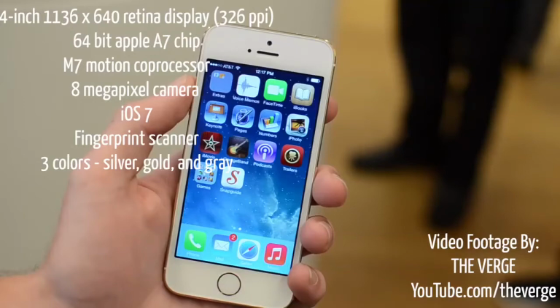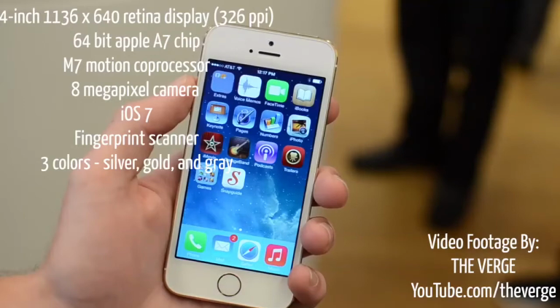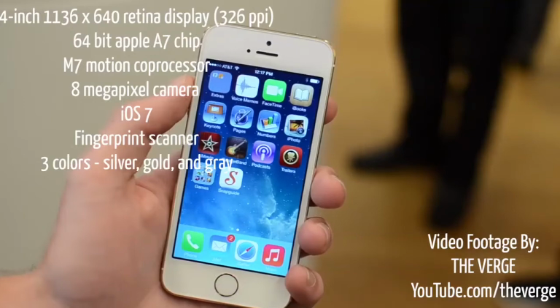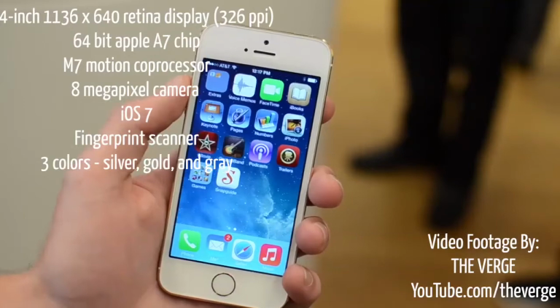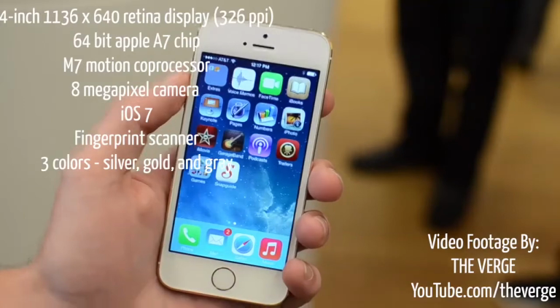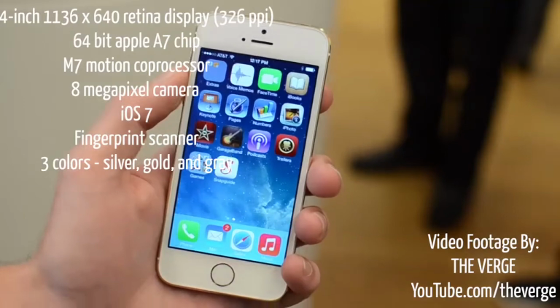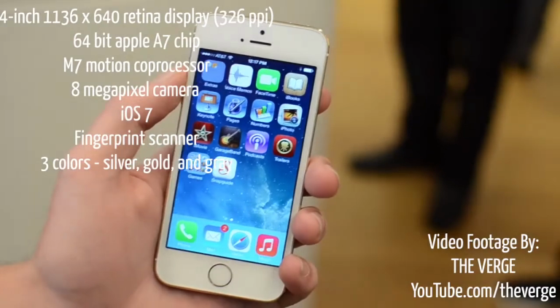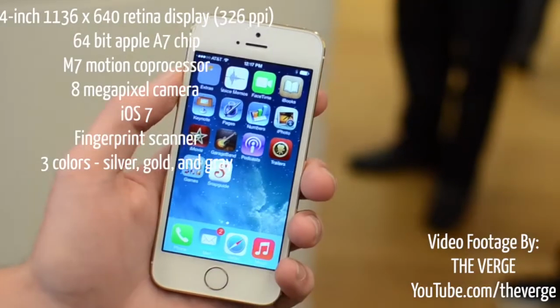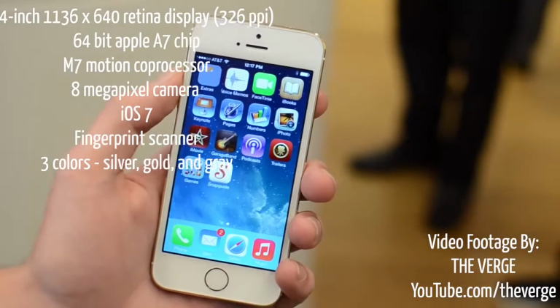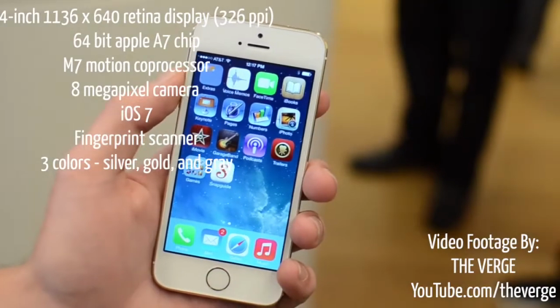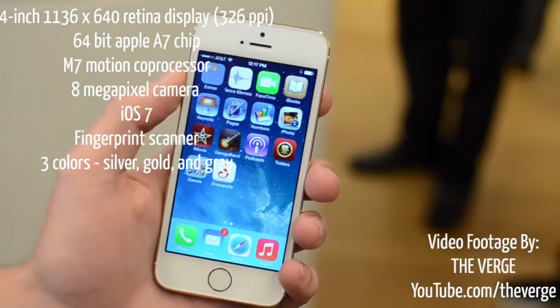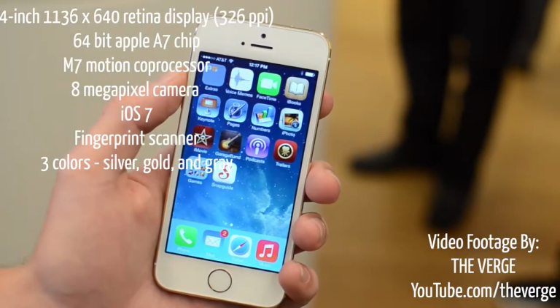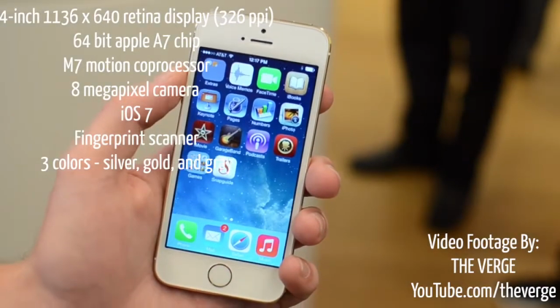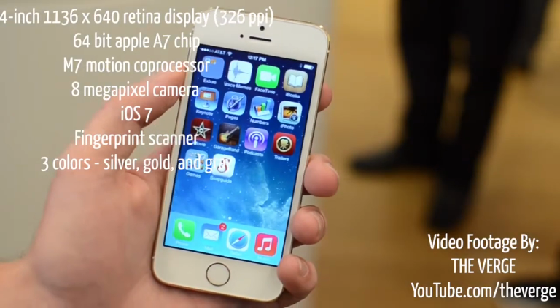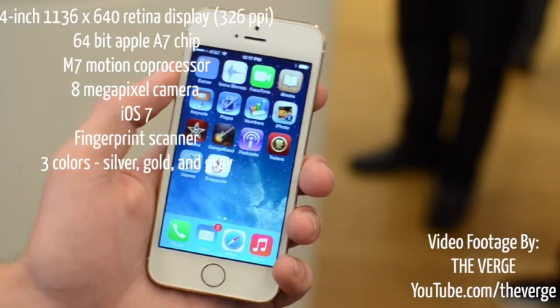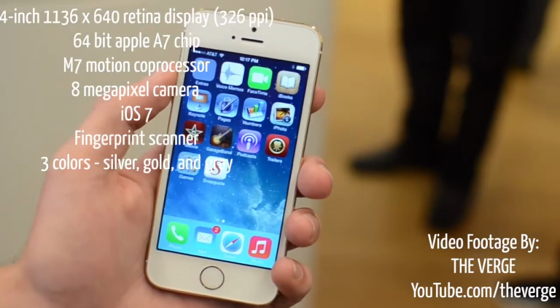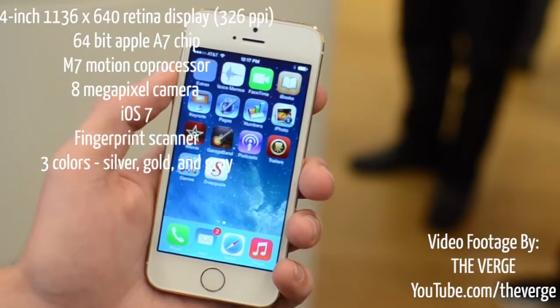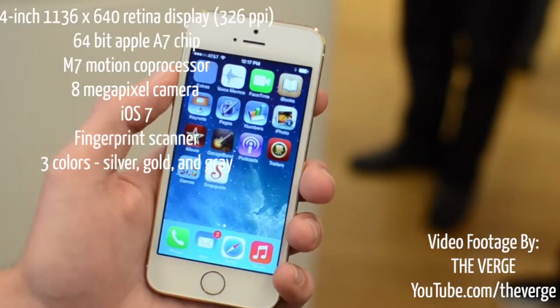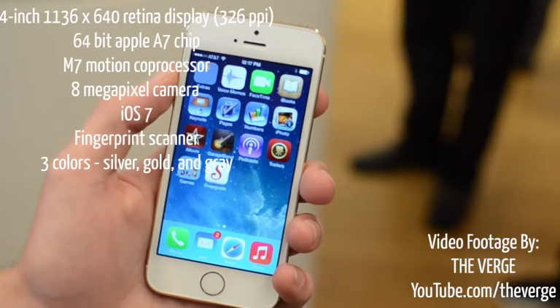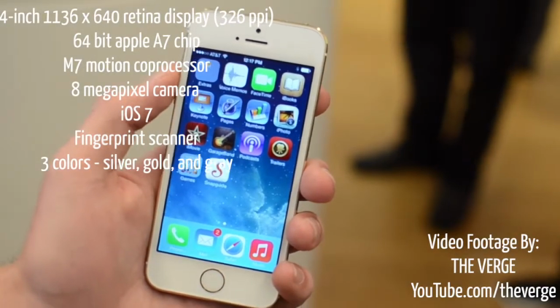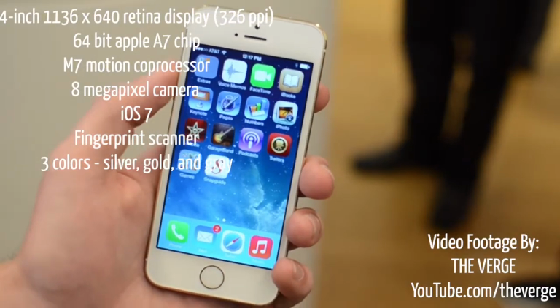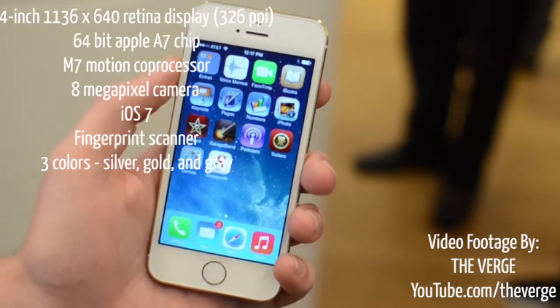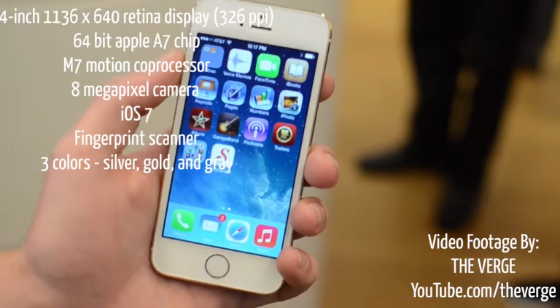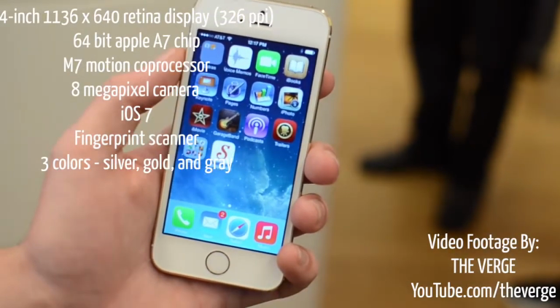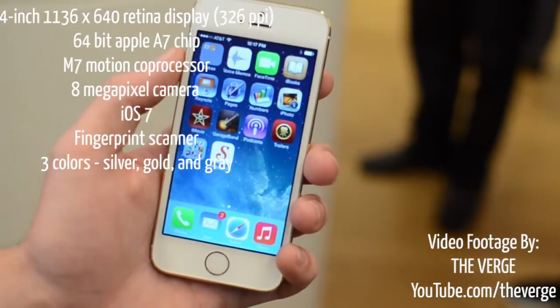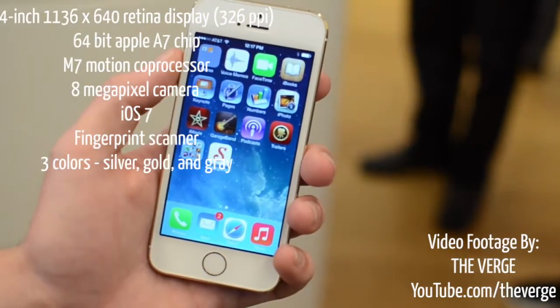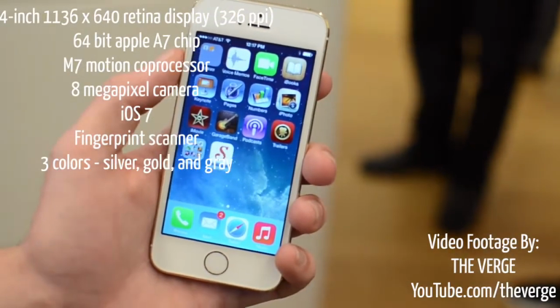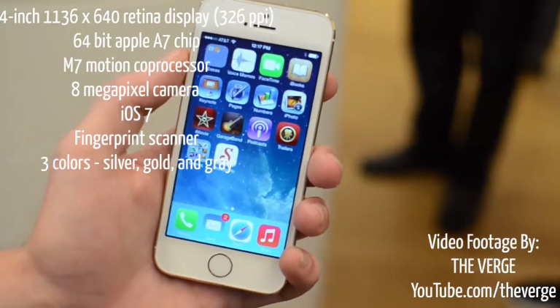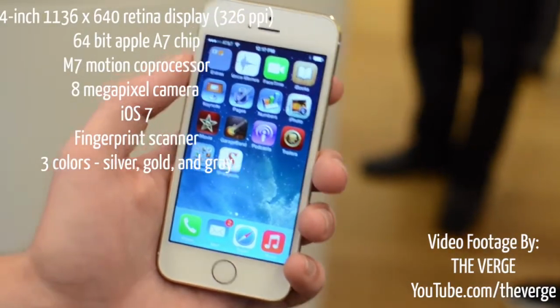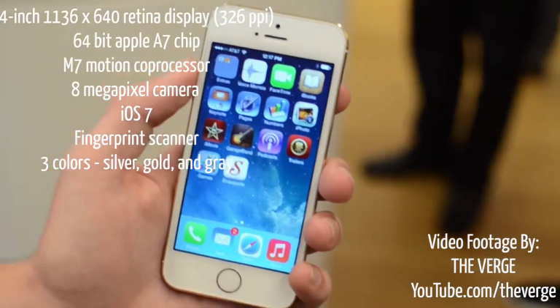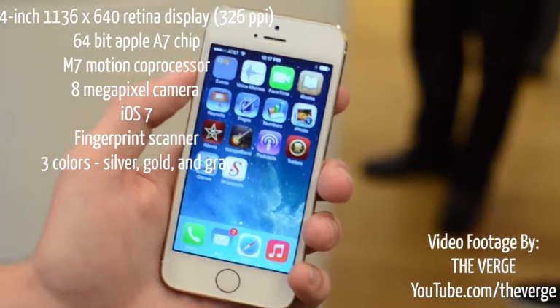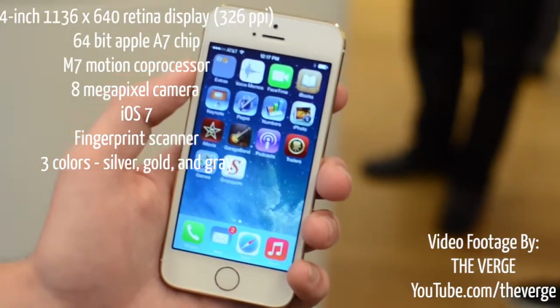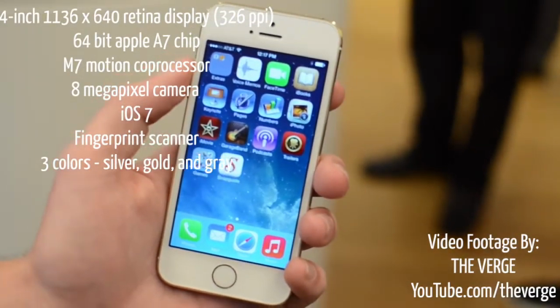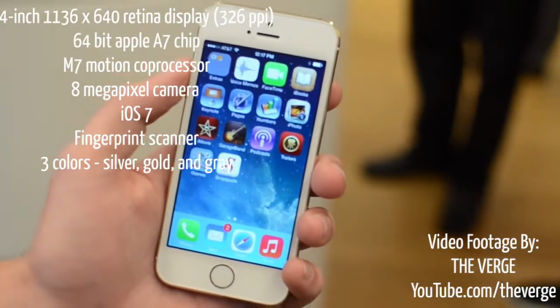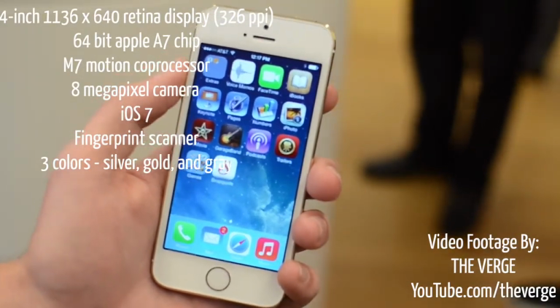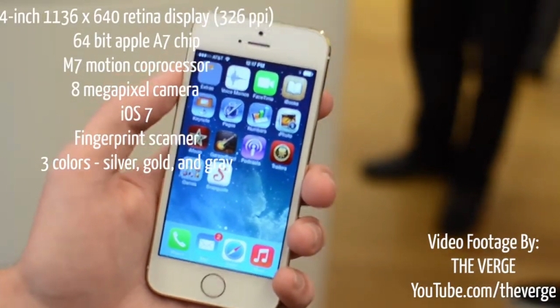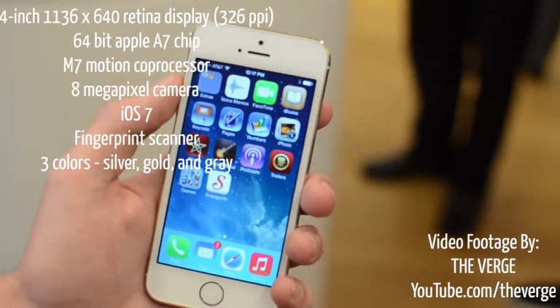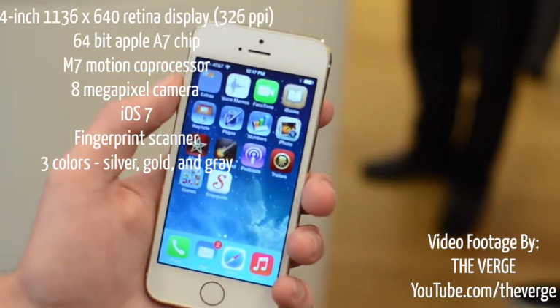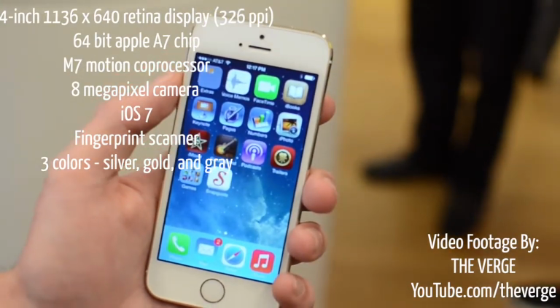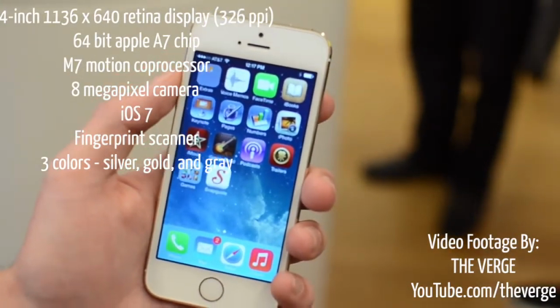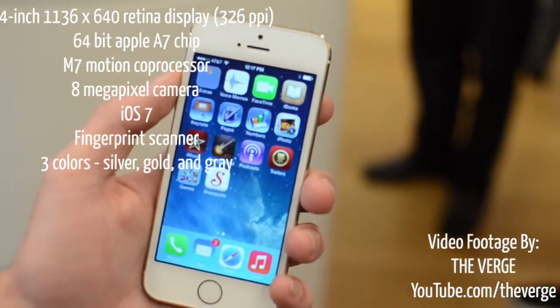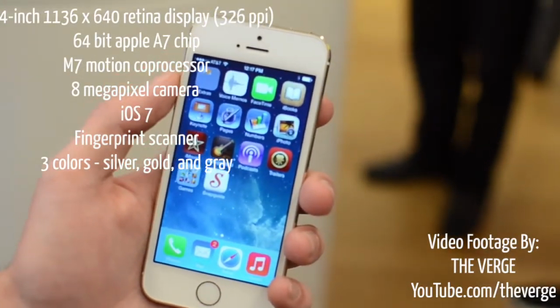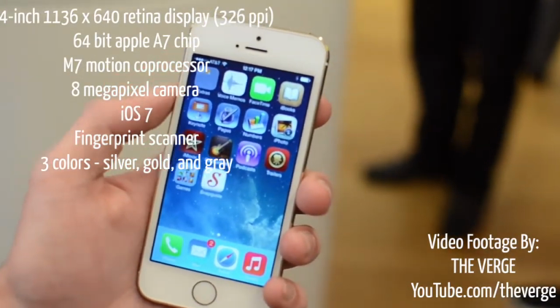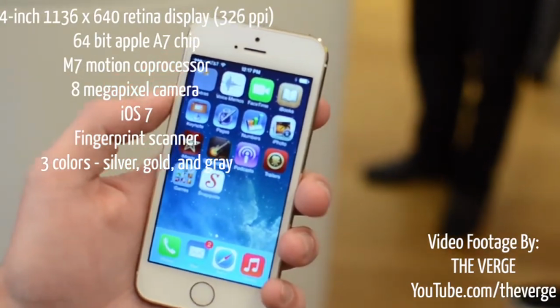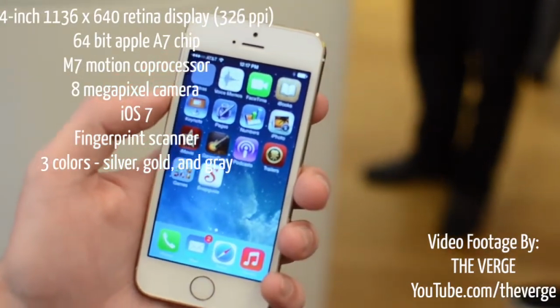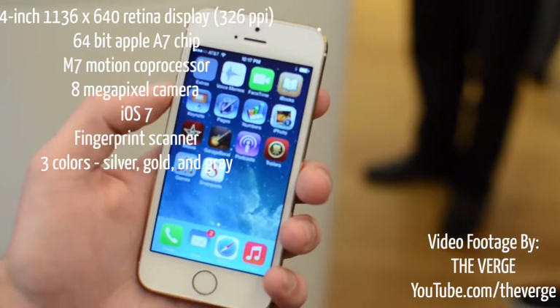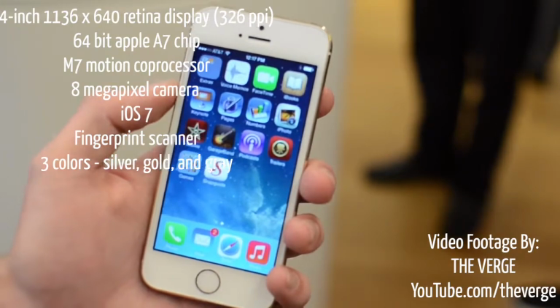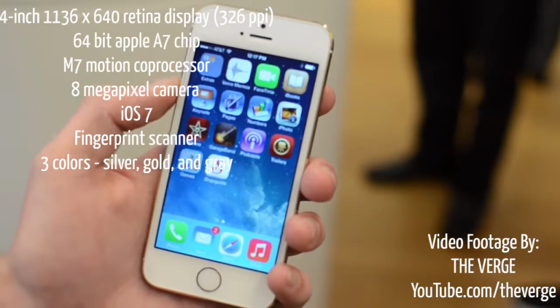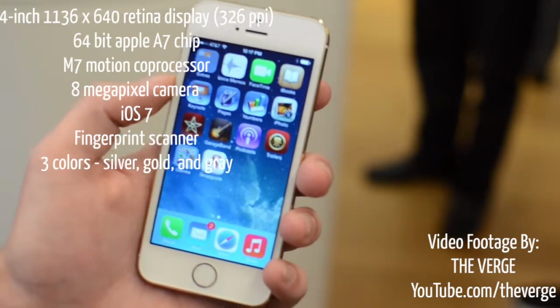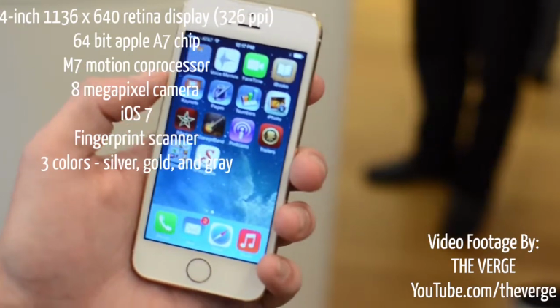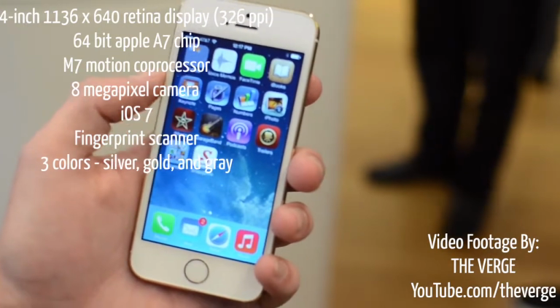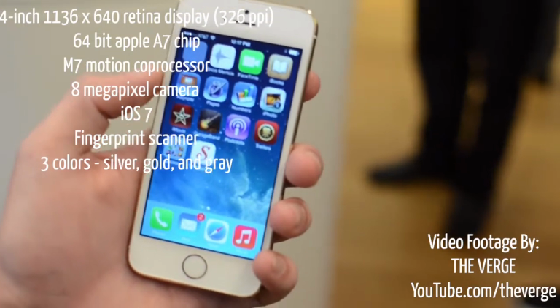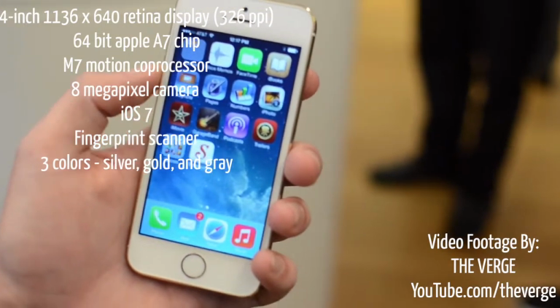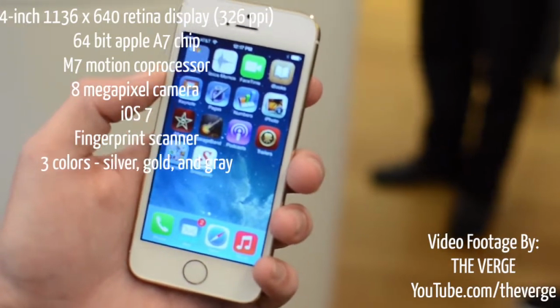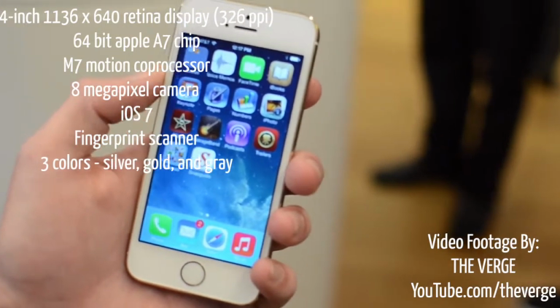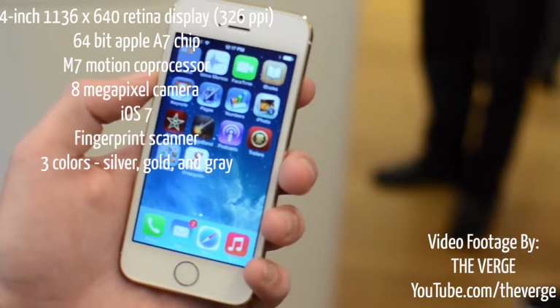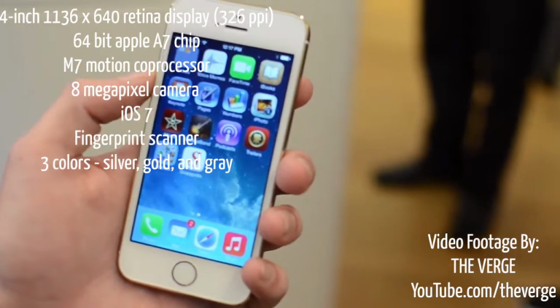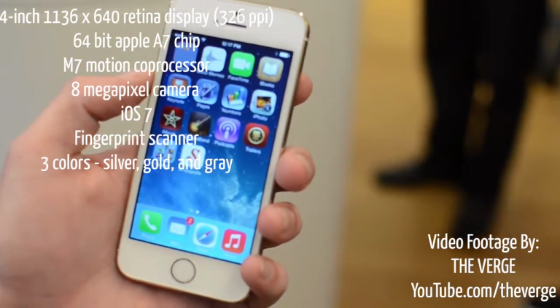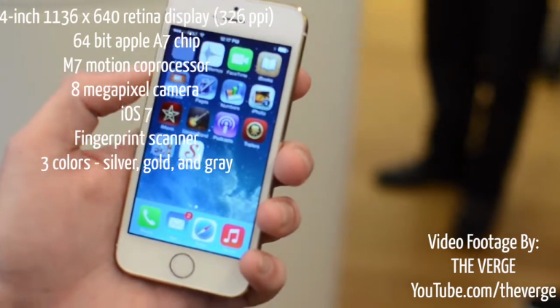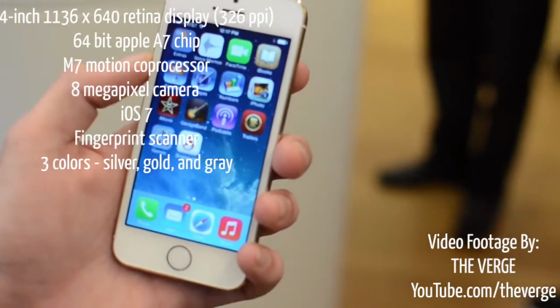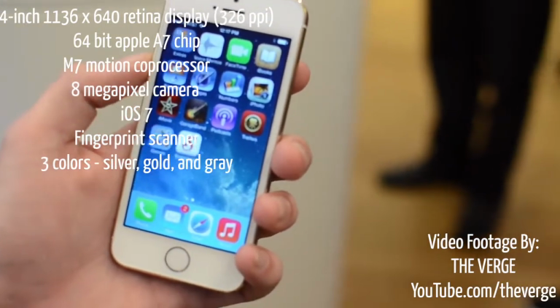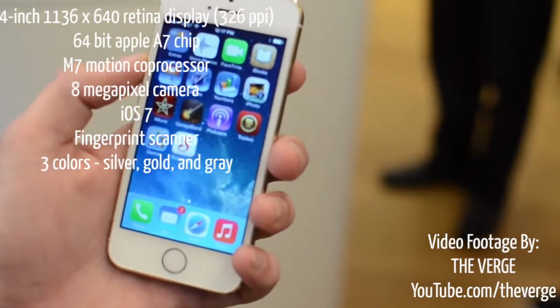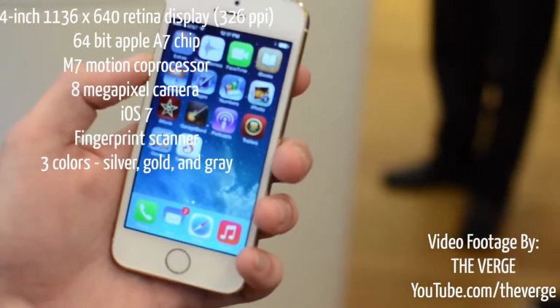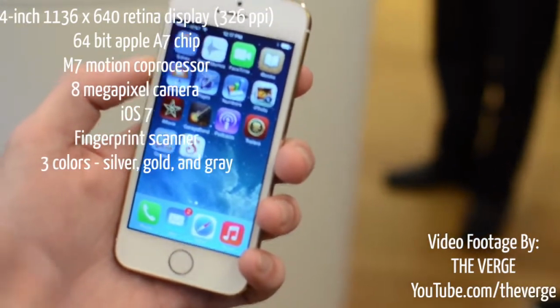Hey guys, it's May here and today I have a comparison and first look of the iPhone 5S and the 5C, which was announced today.